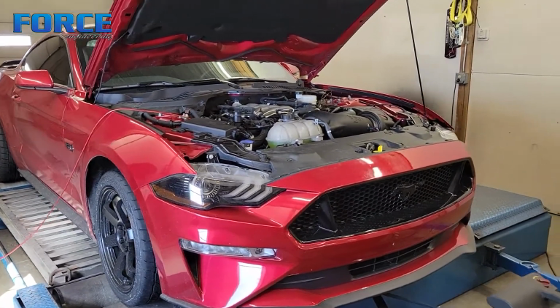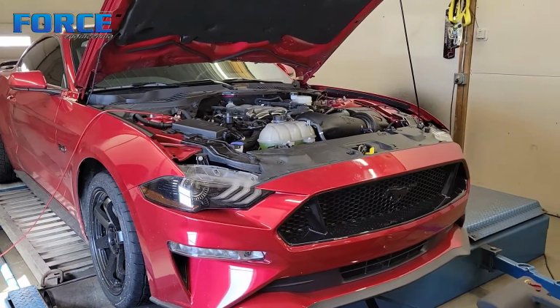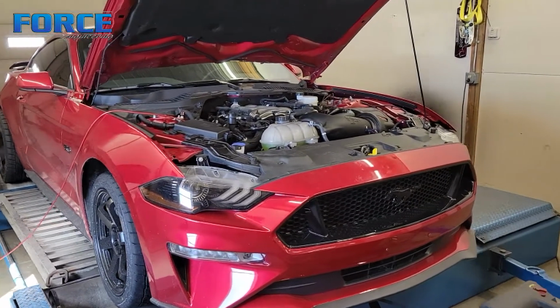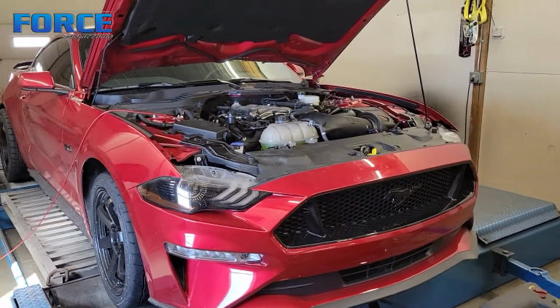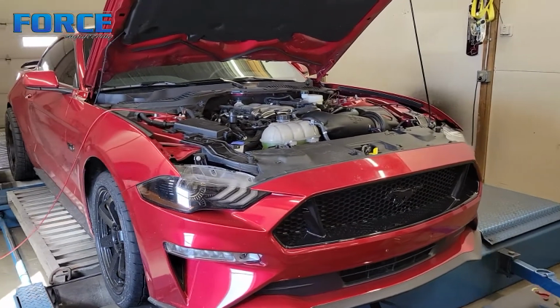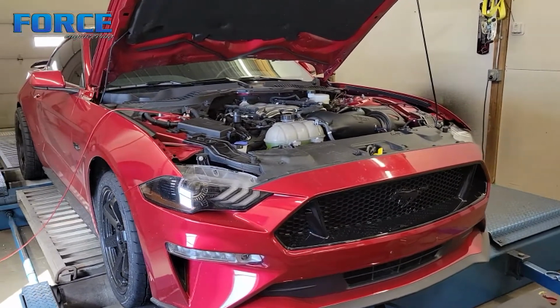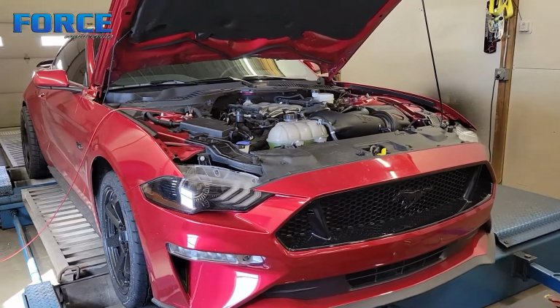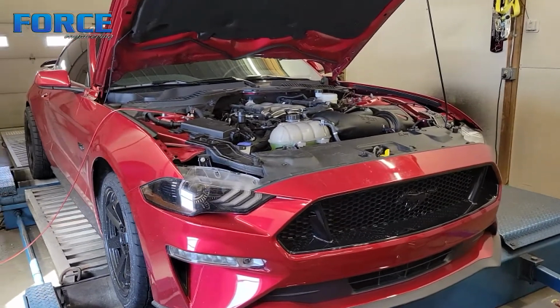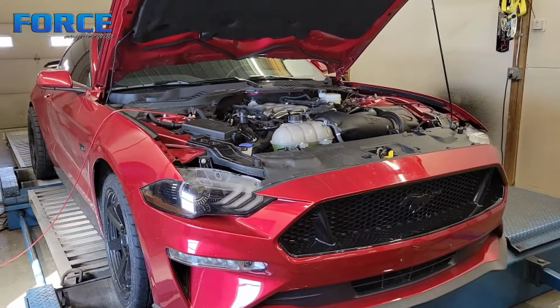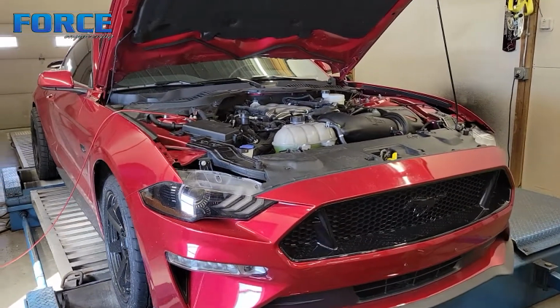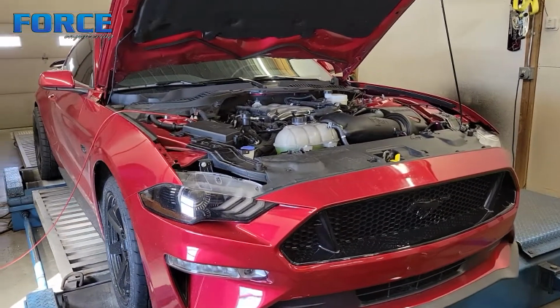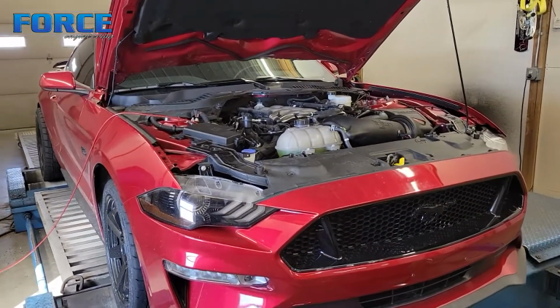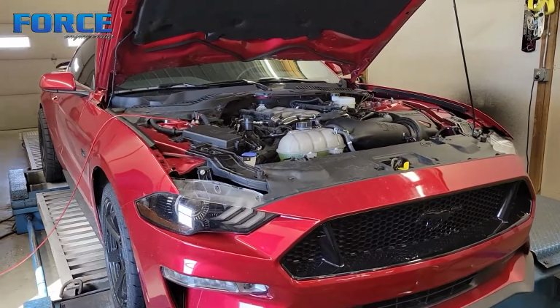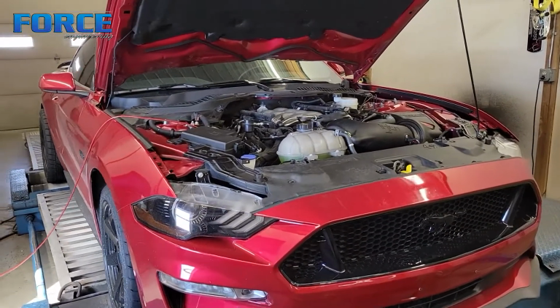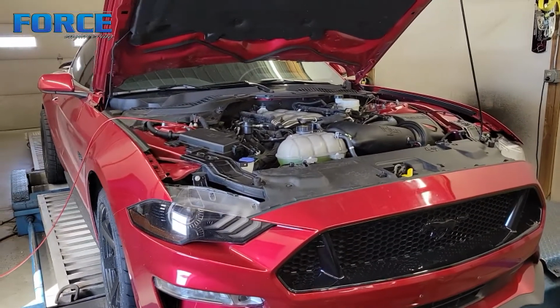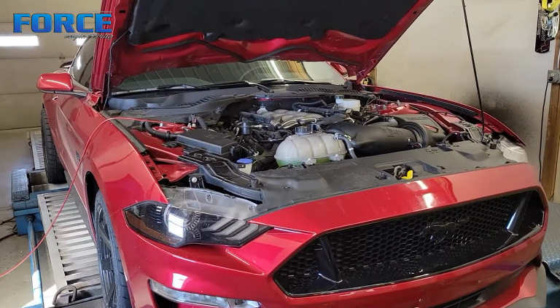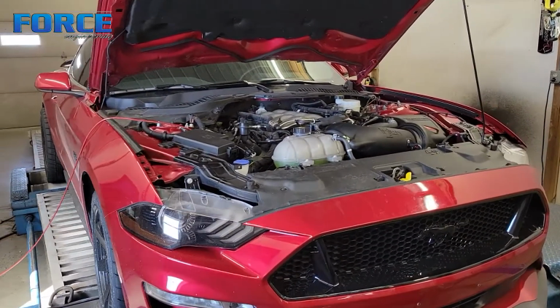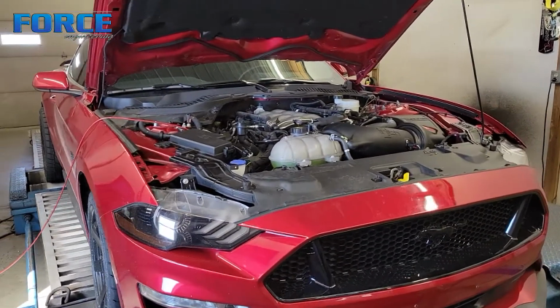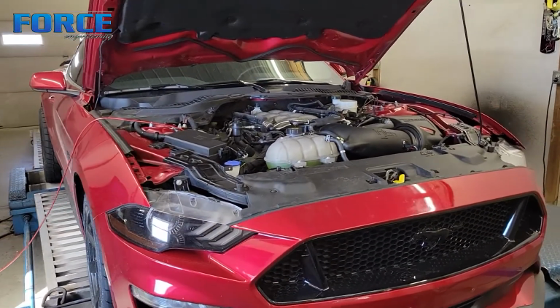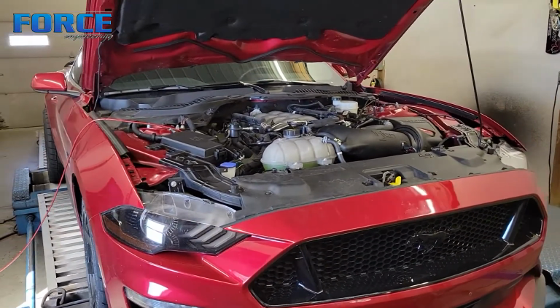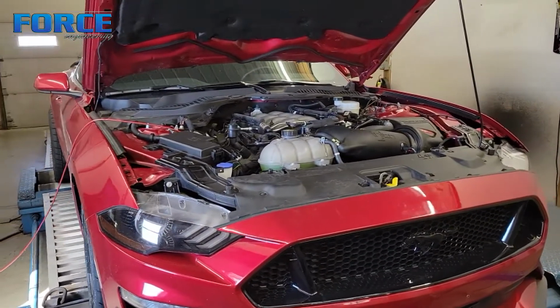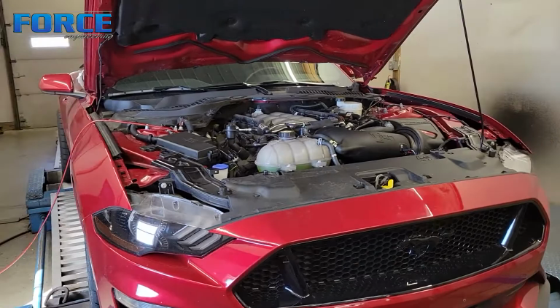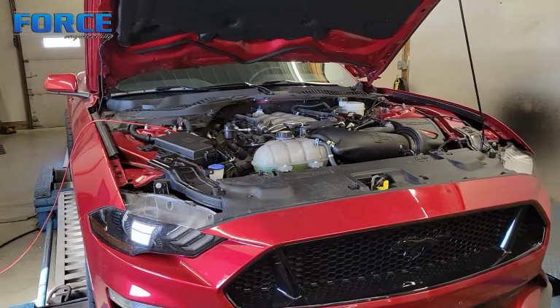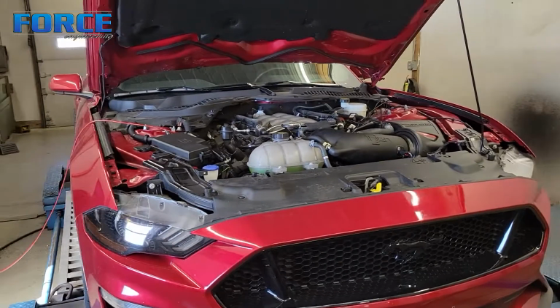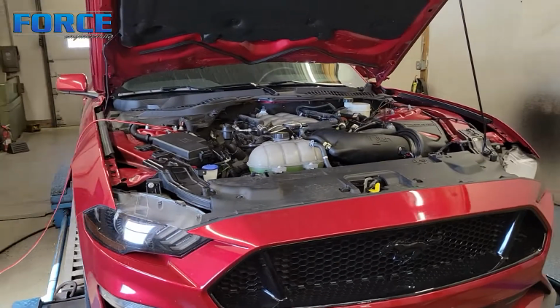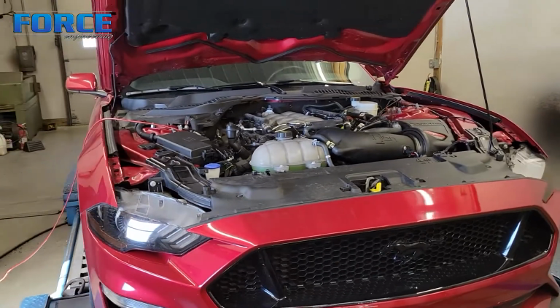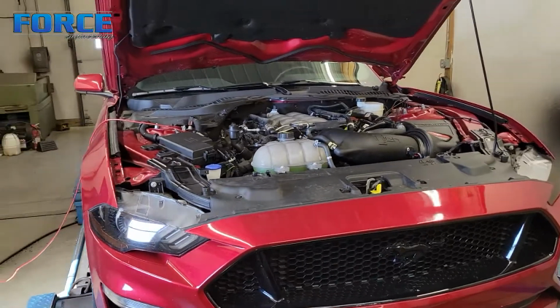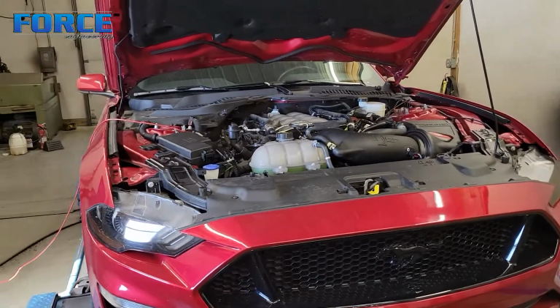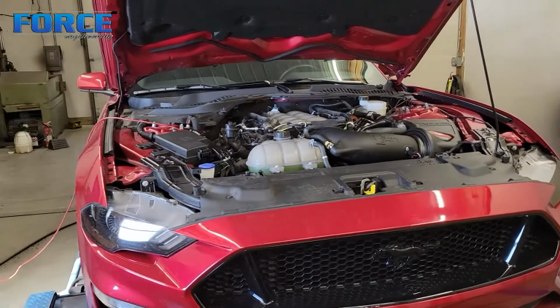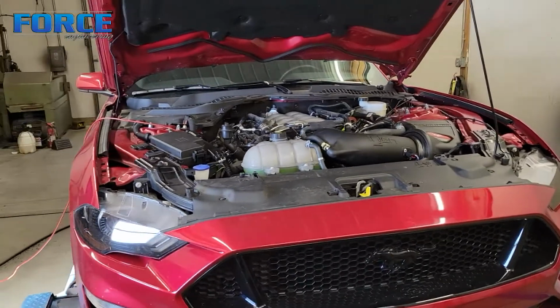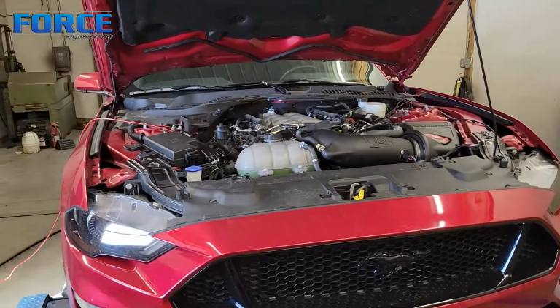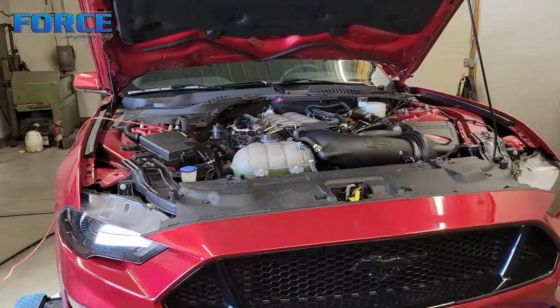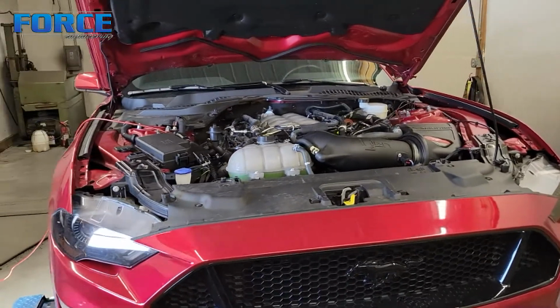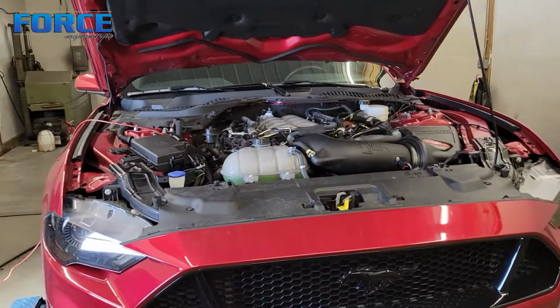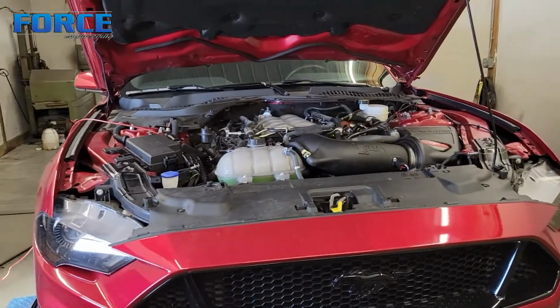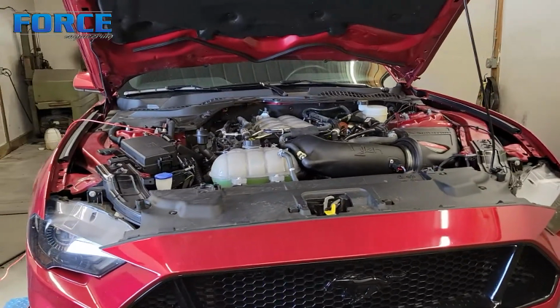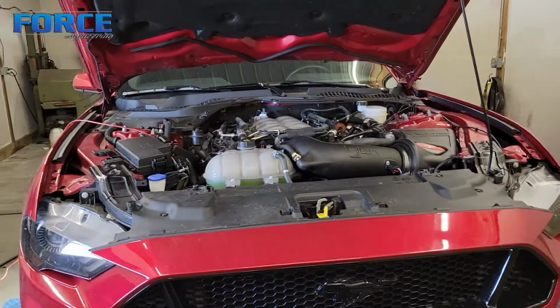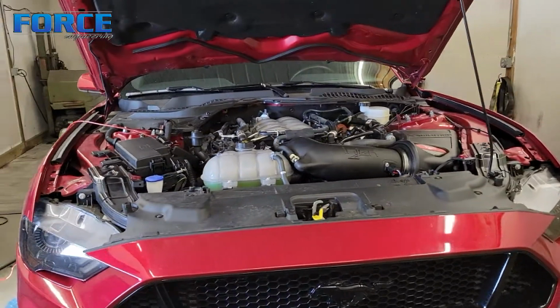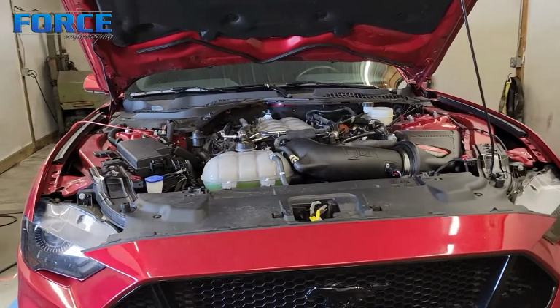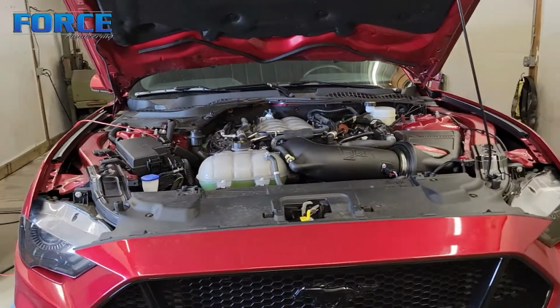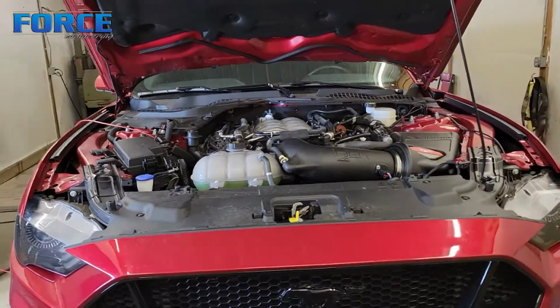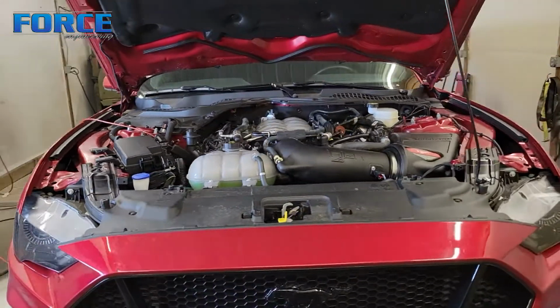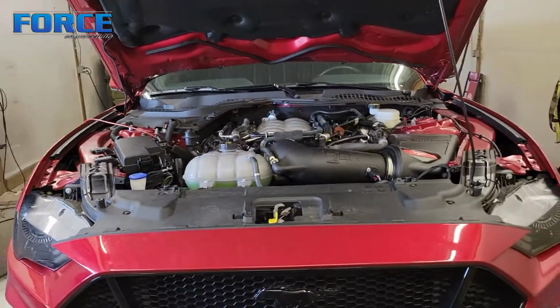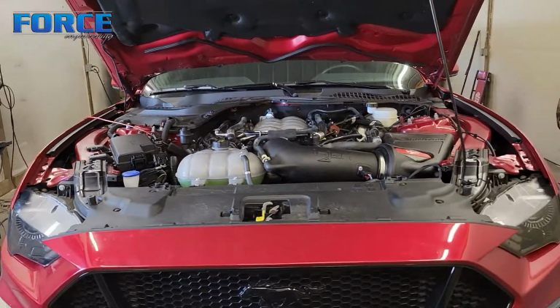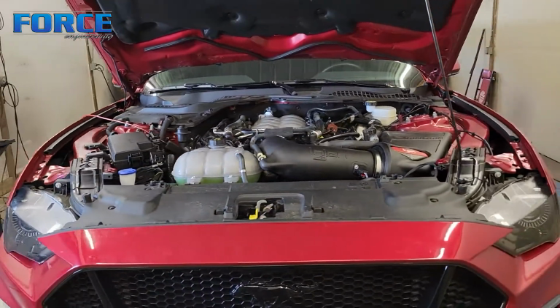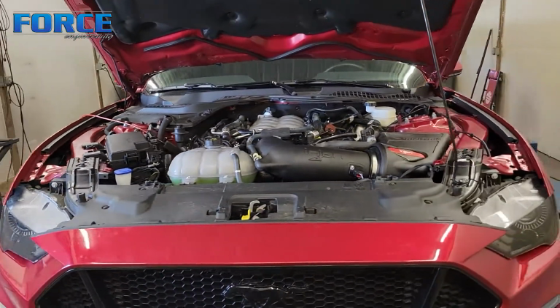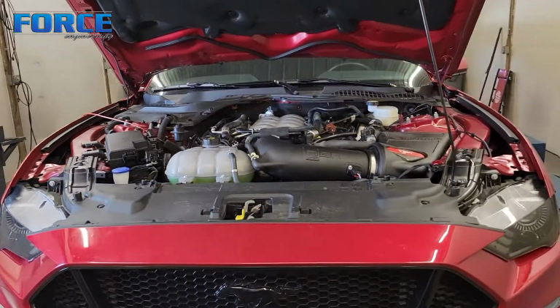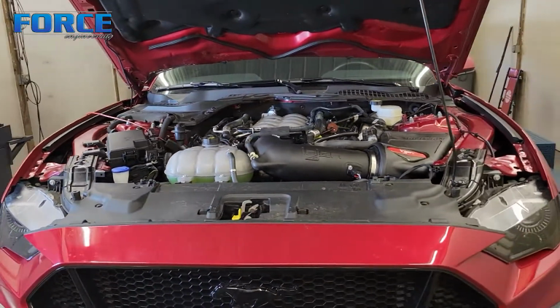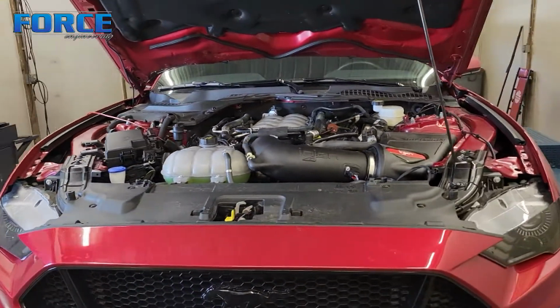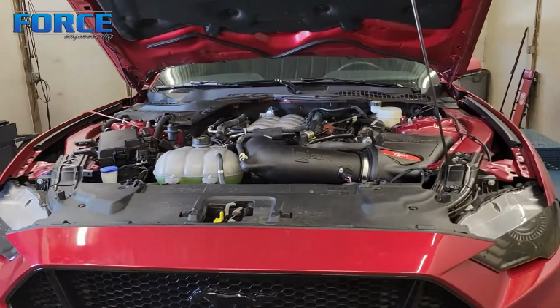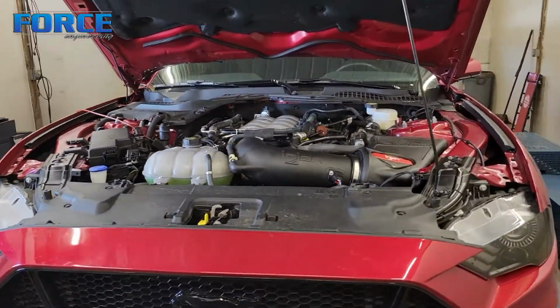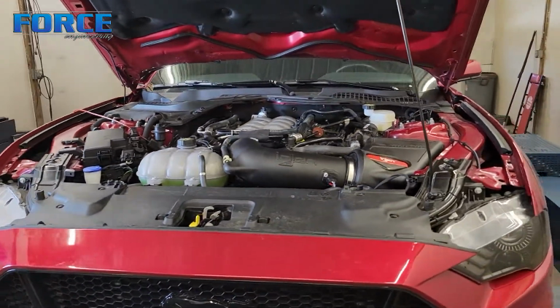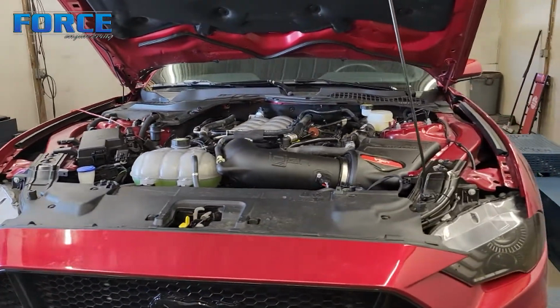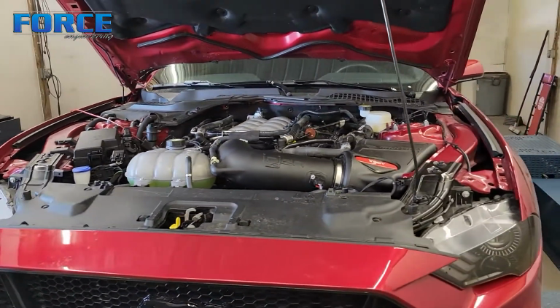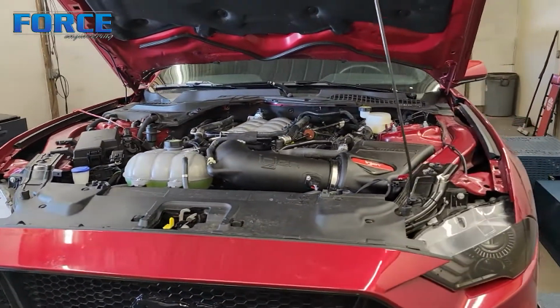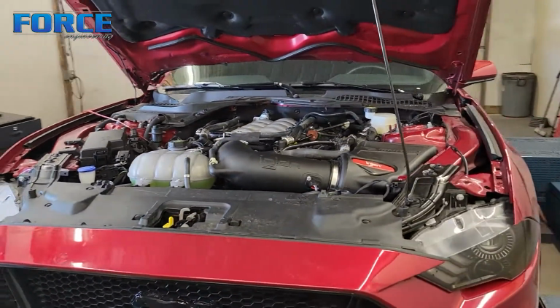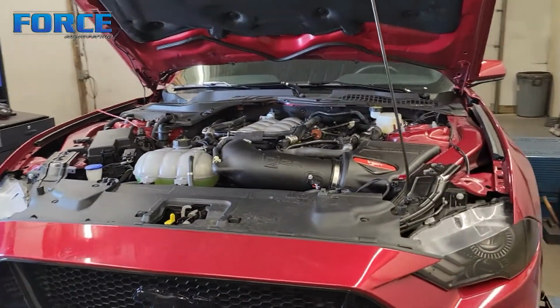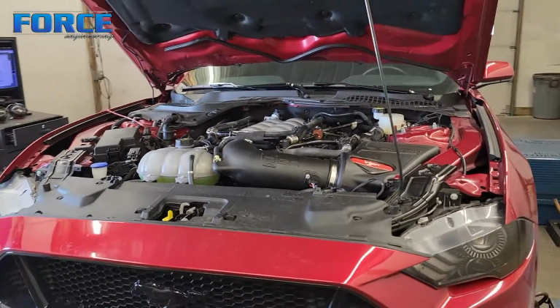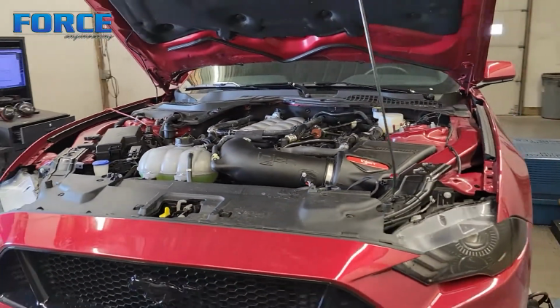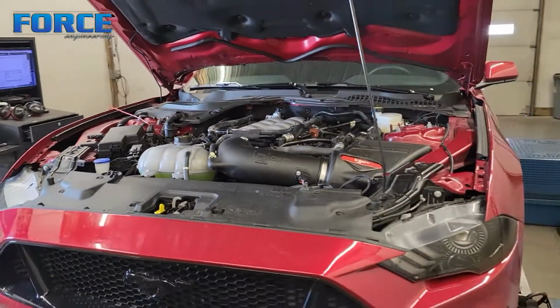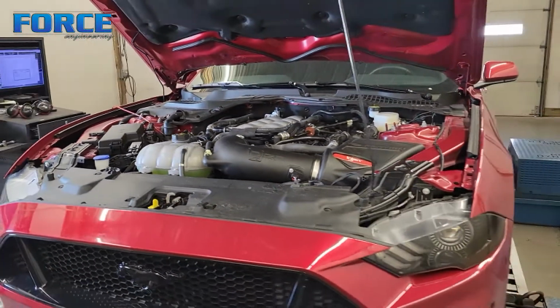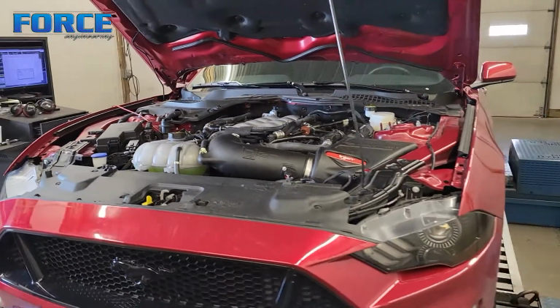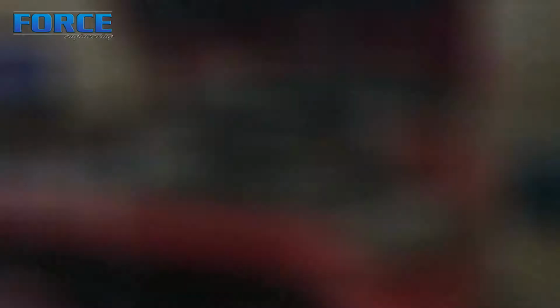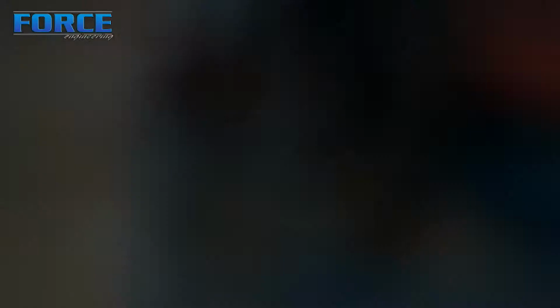So we're going to get that dialed in. First thing, I'm going to finish getting this thing strapped down, get the fans turned on, and start making some pump gas hits. Then we'll put some E85 in.